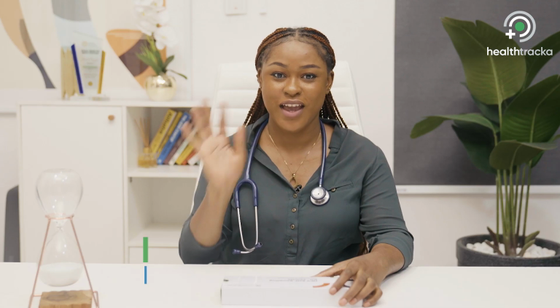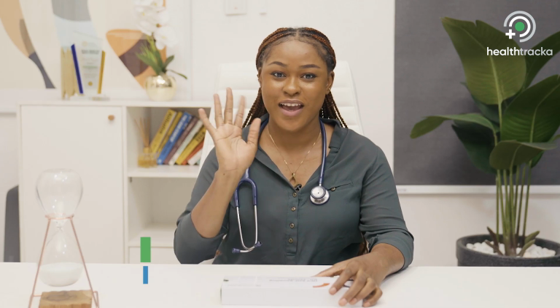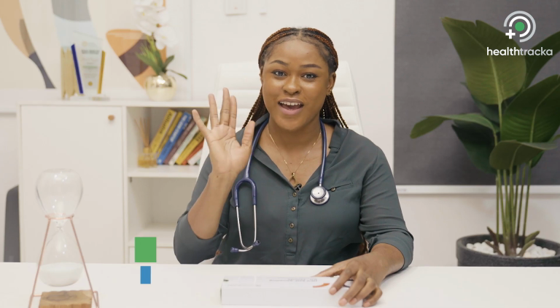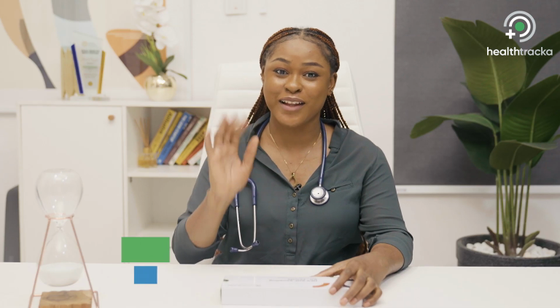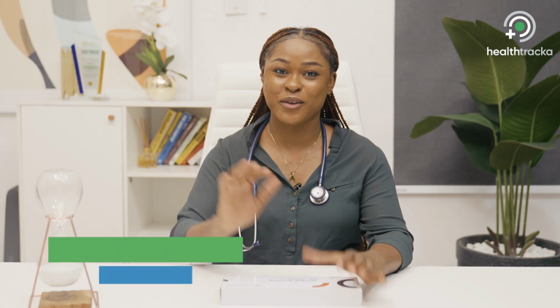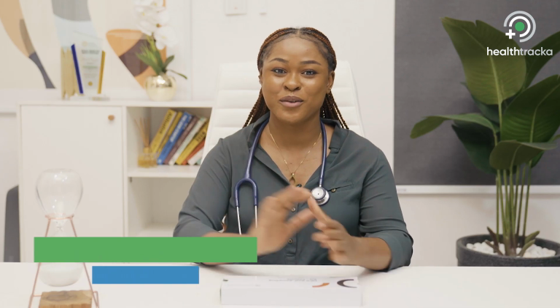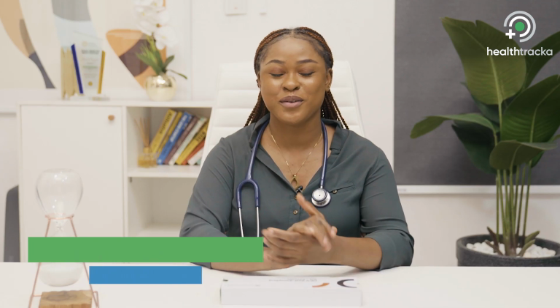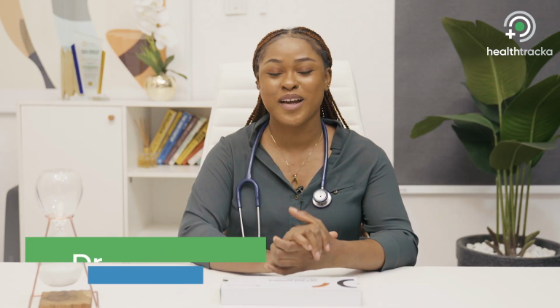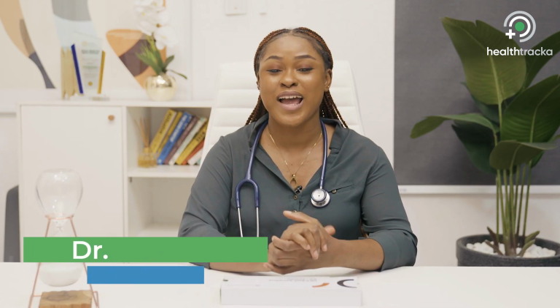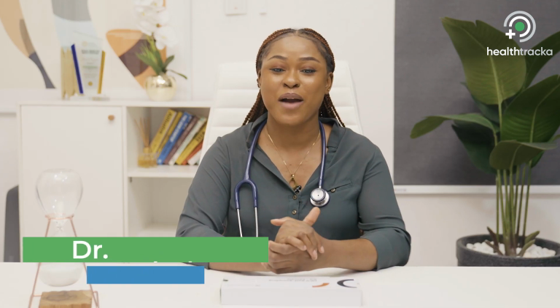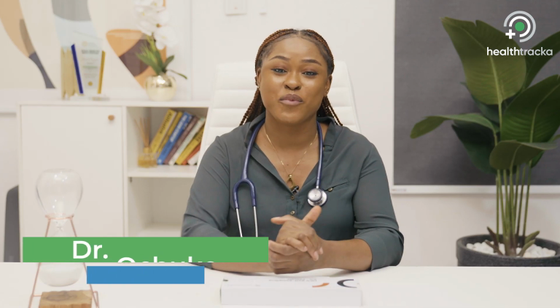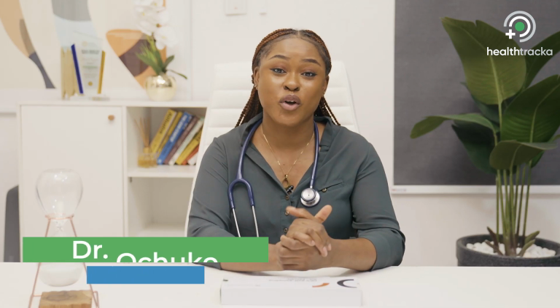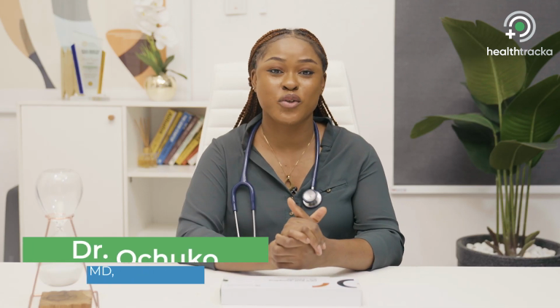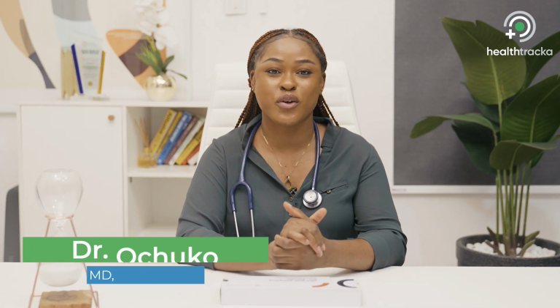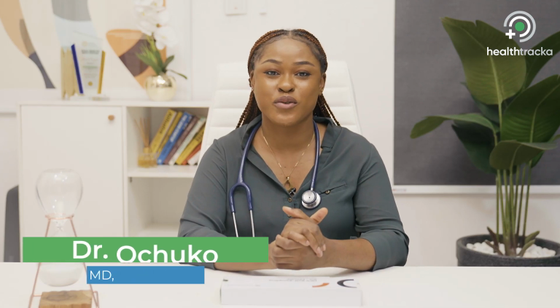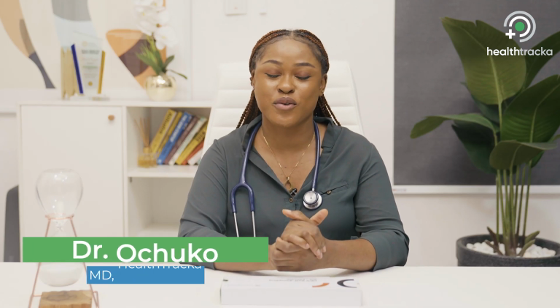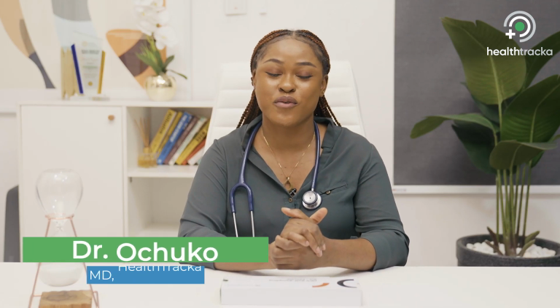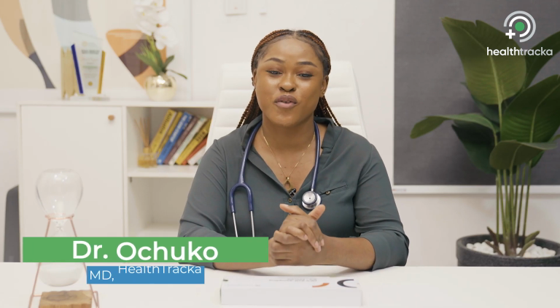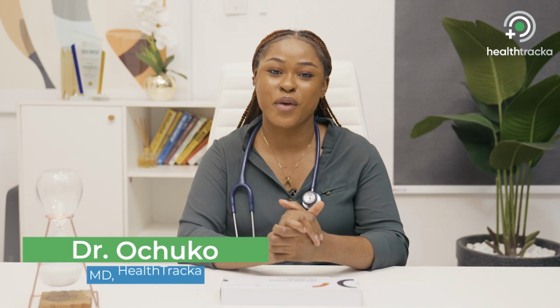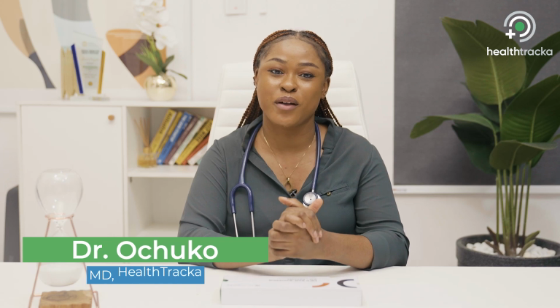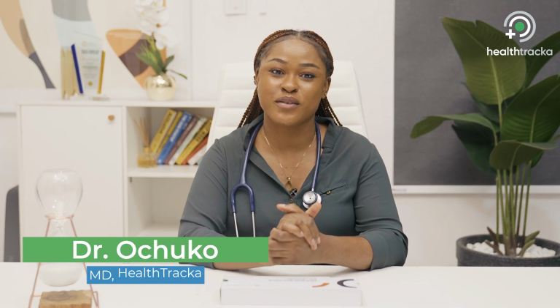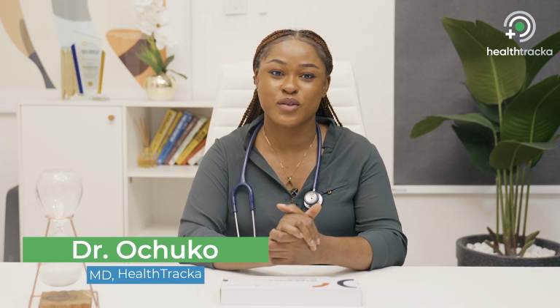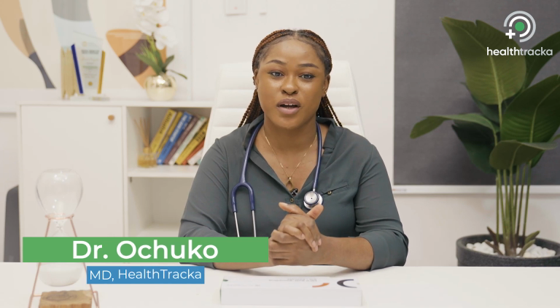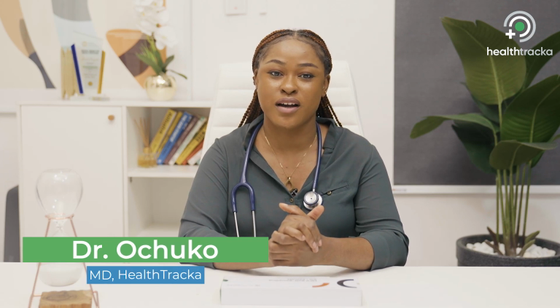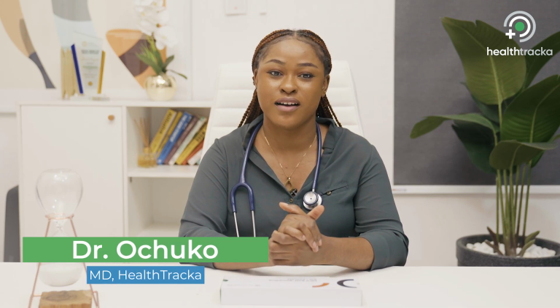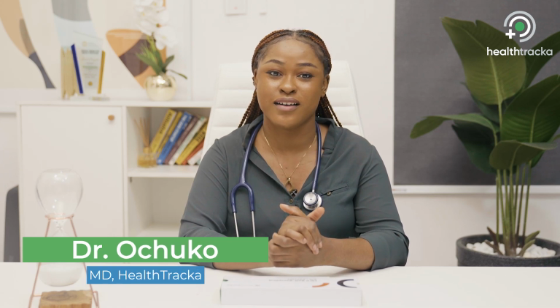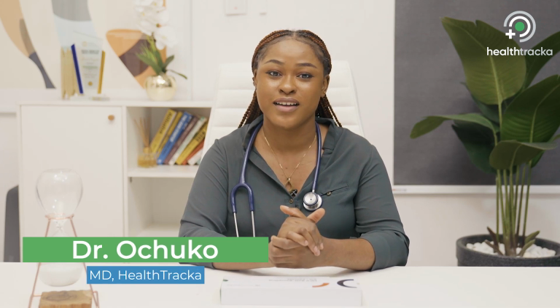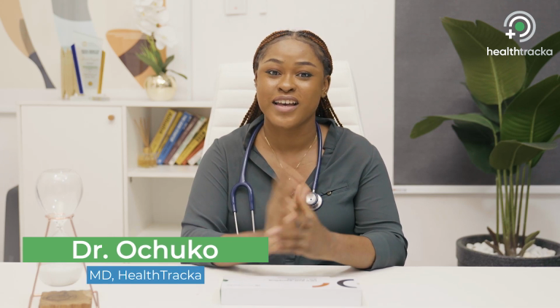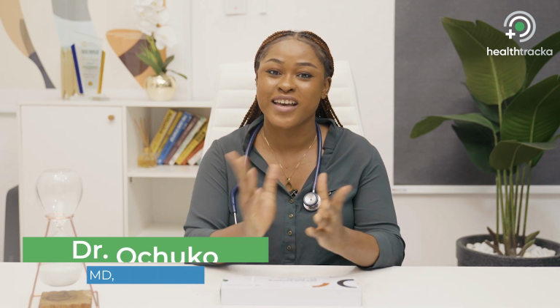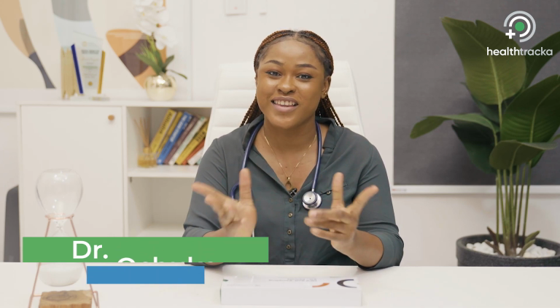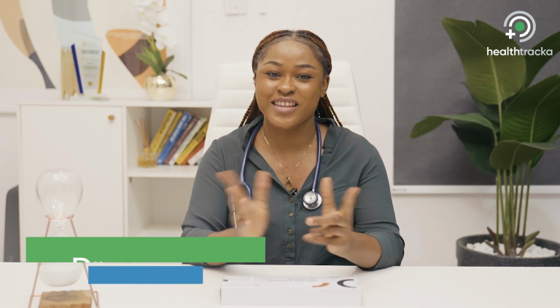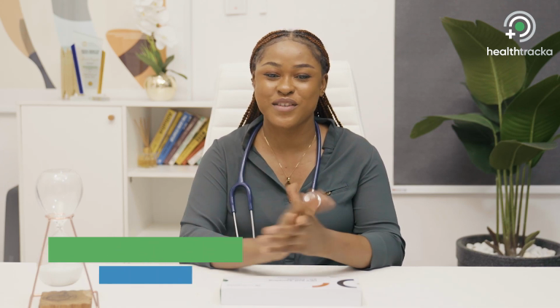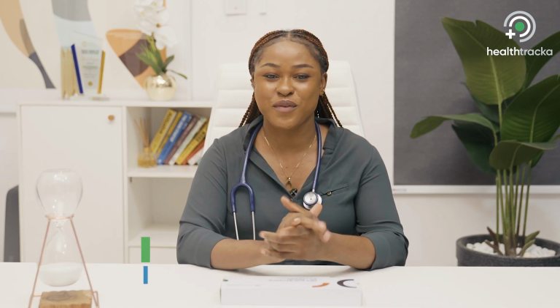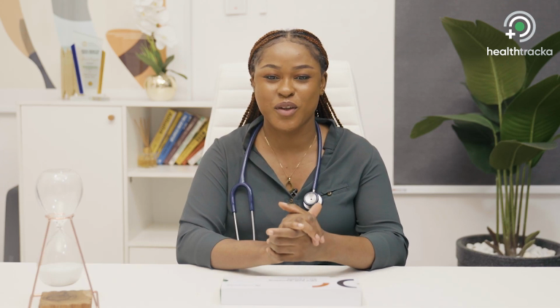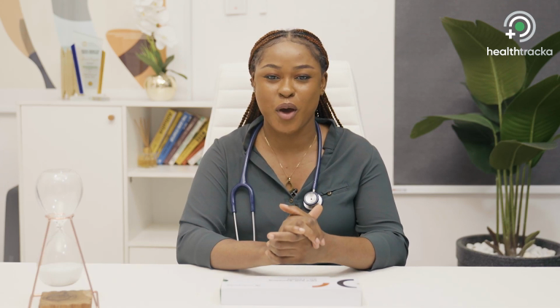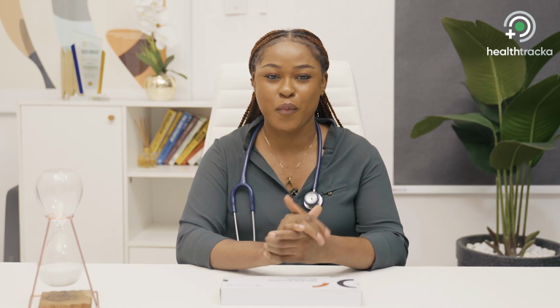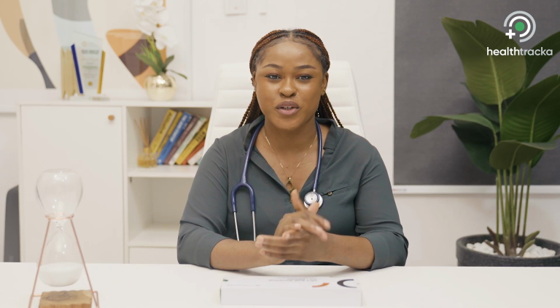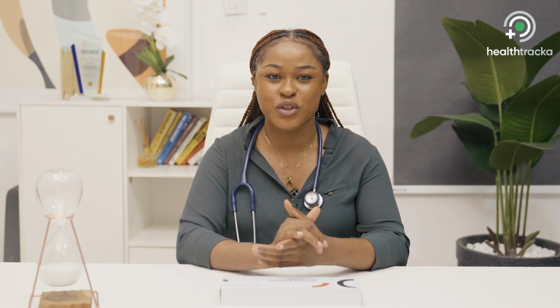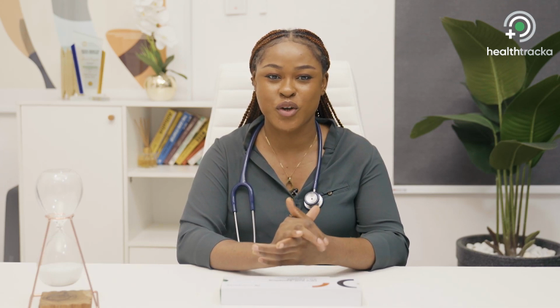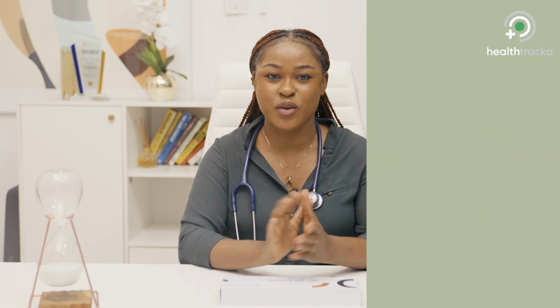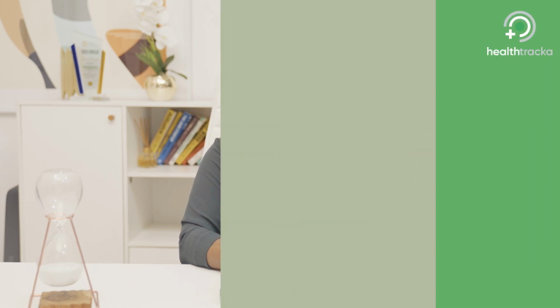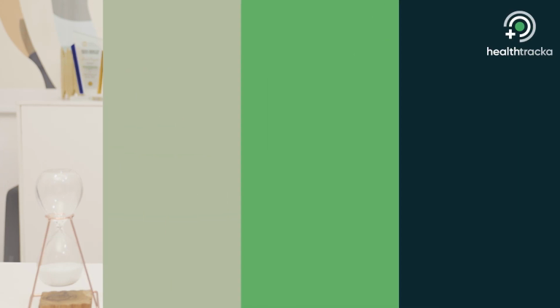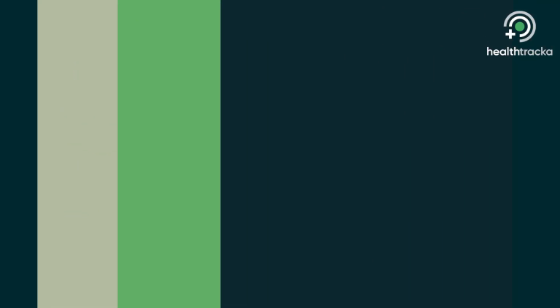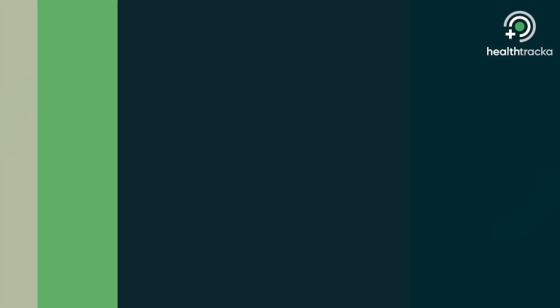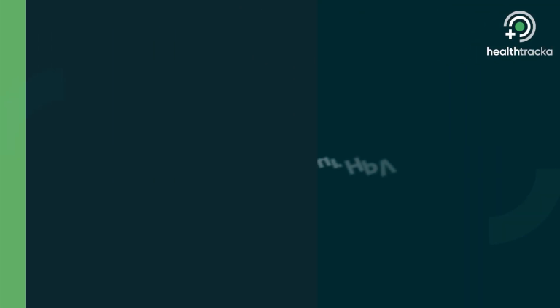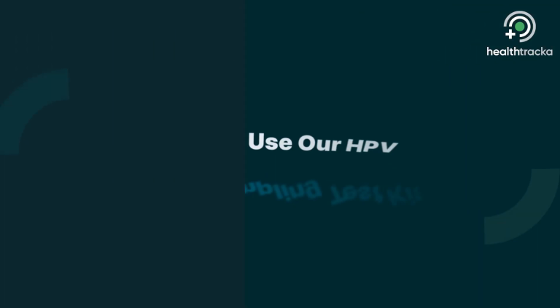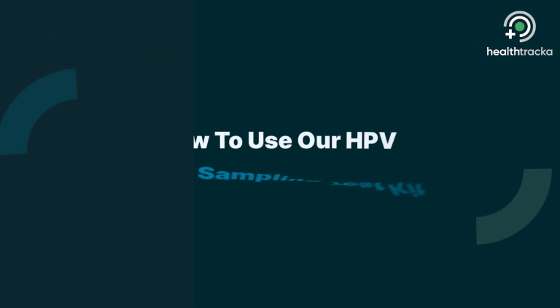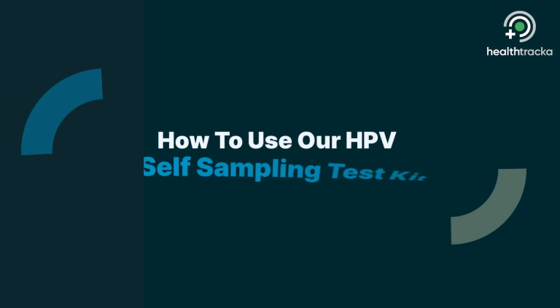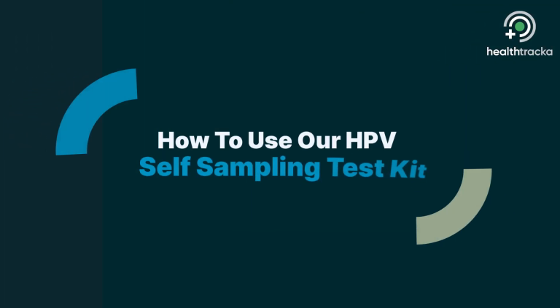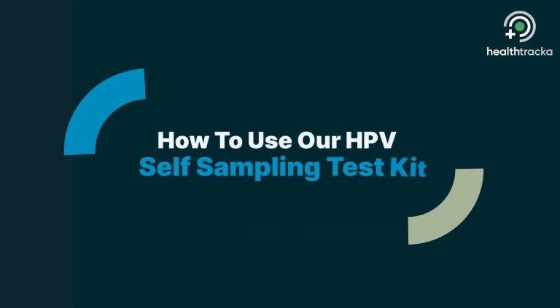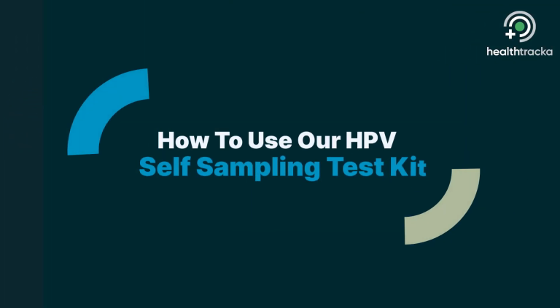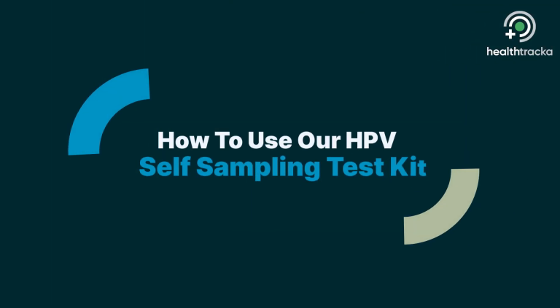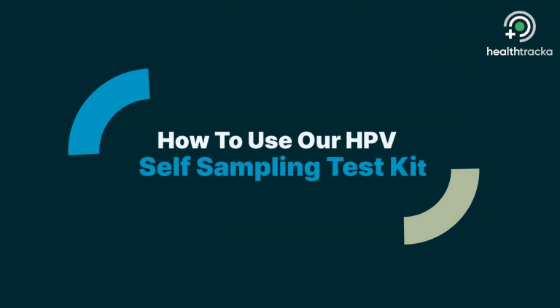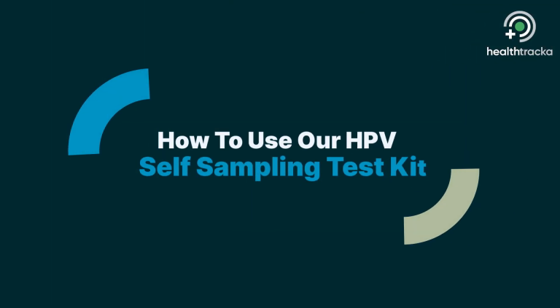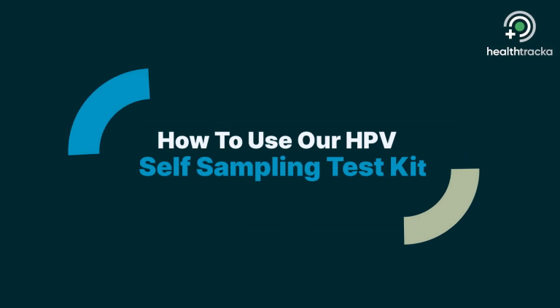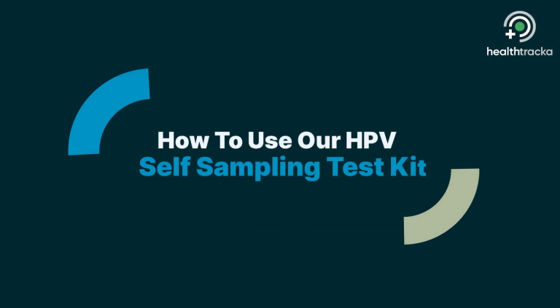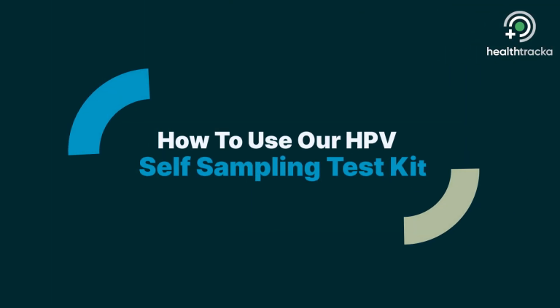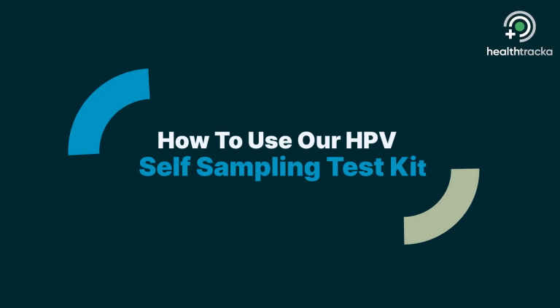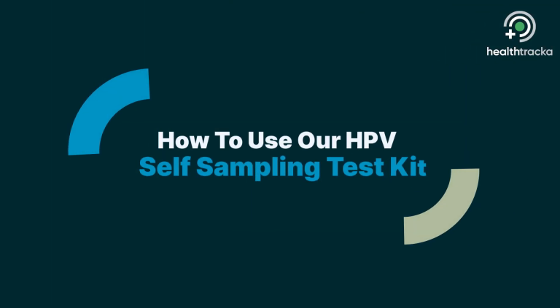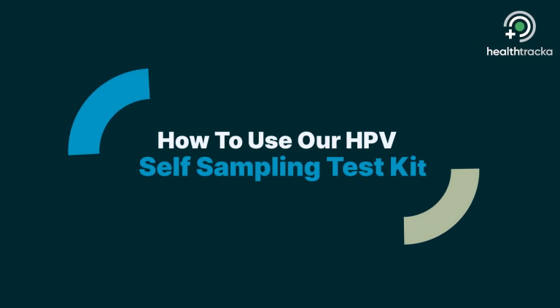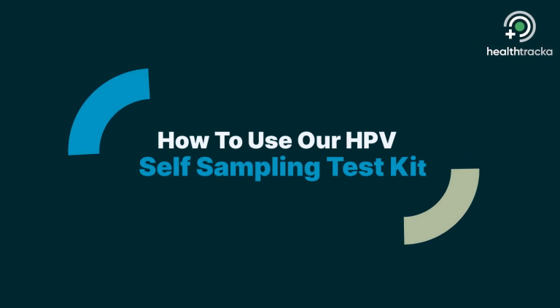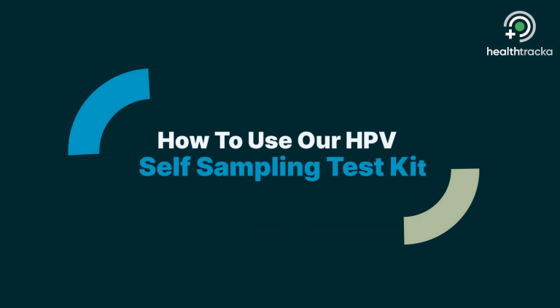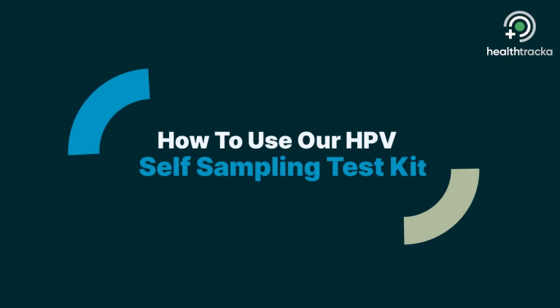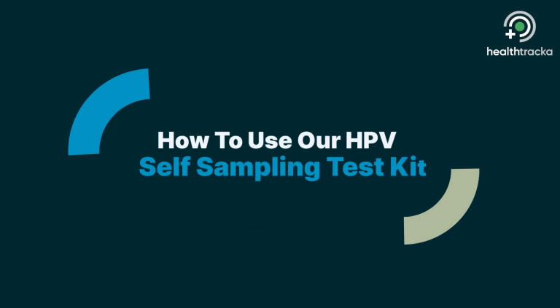Hello, I'm Dr. Ochoko from HealthTracker. In this video, I'll be showing you how to use the HealthTracker self-sampling test kit.